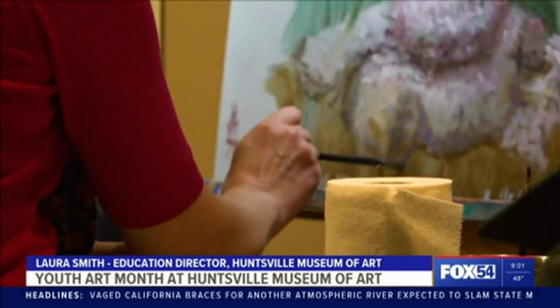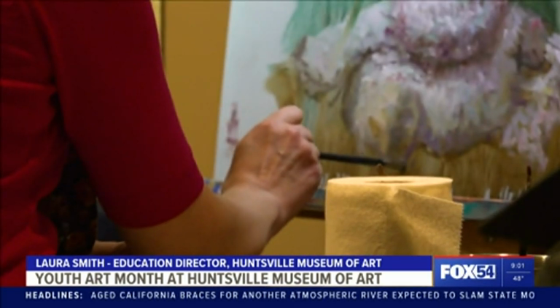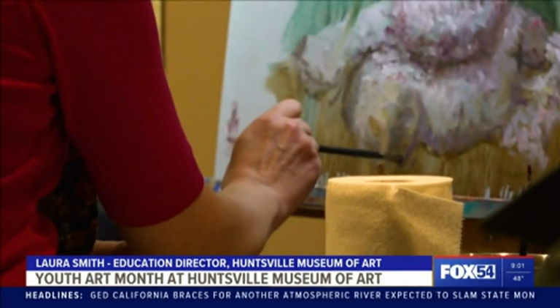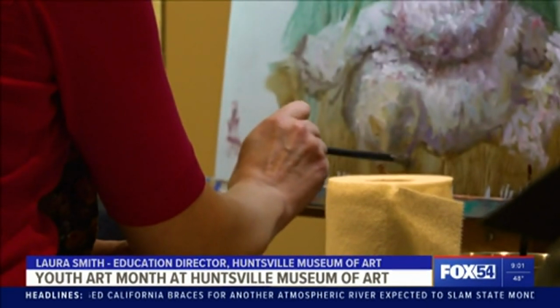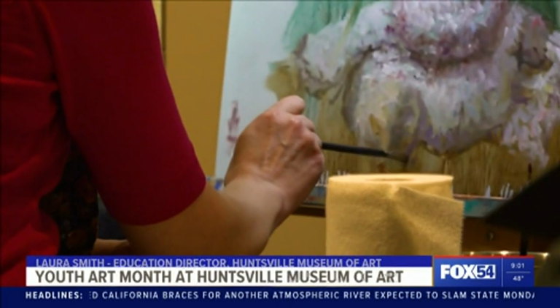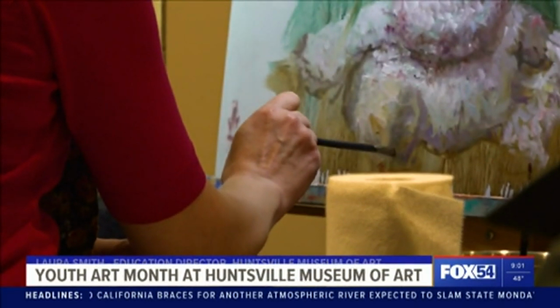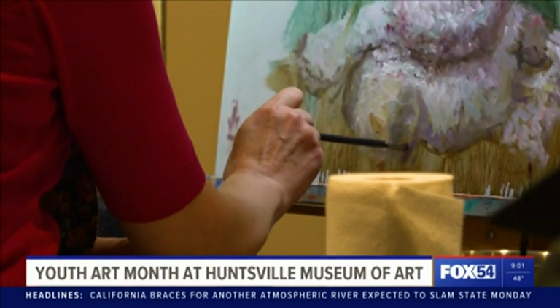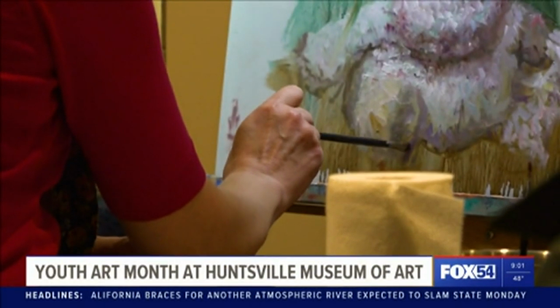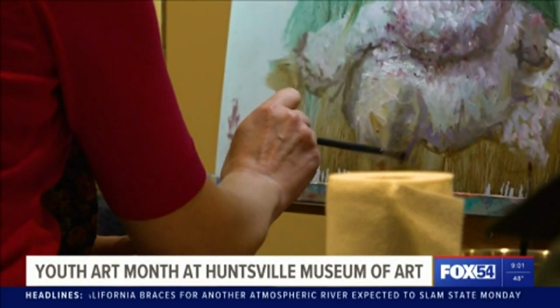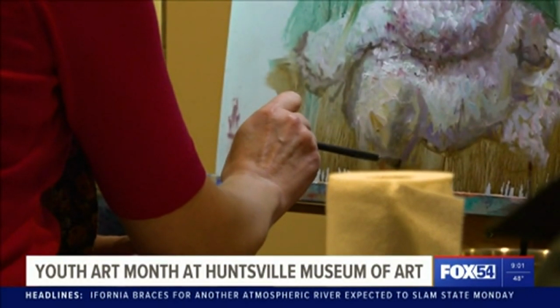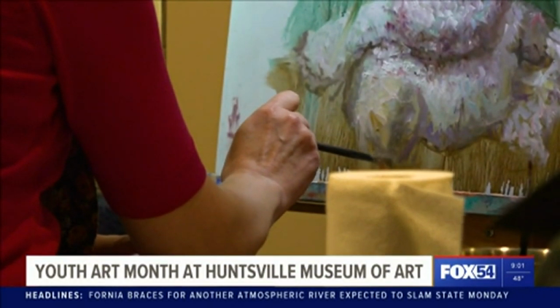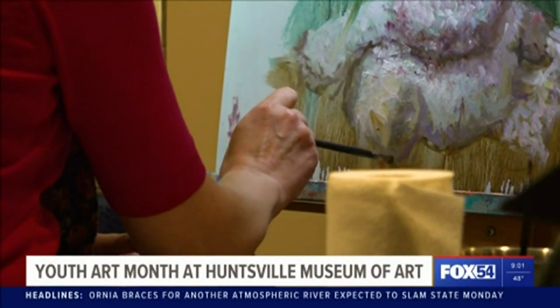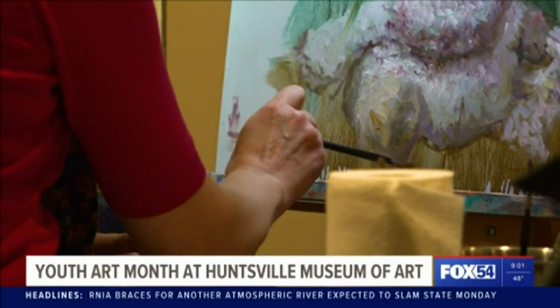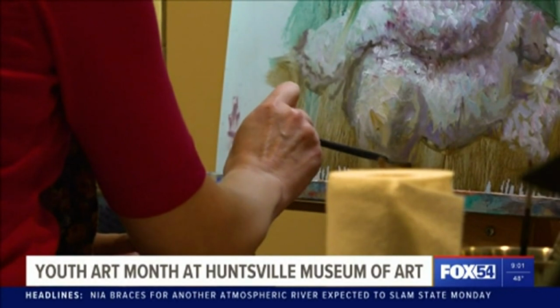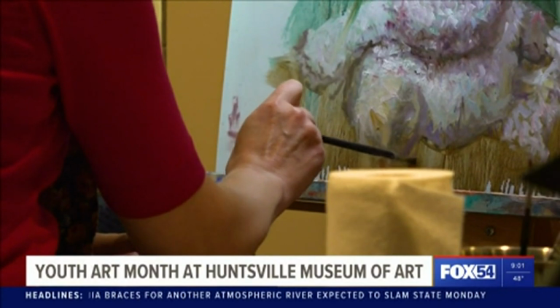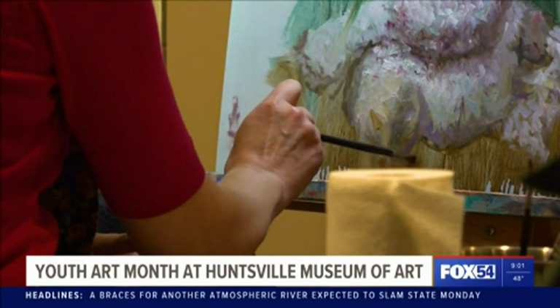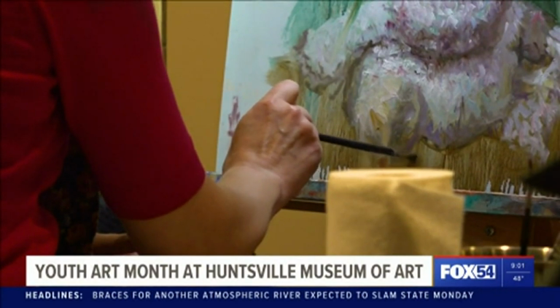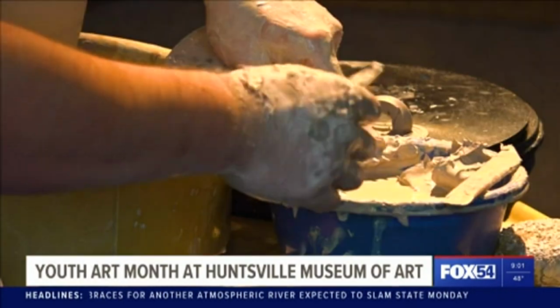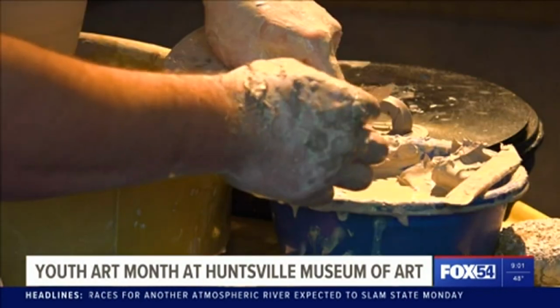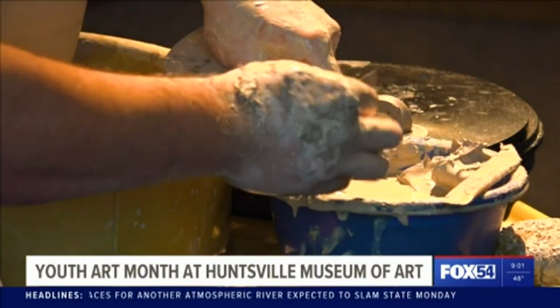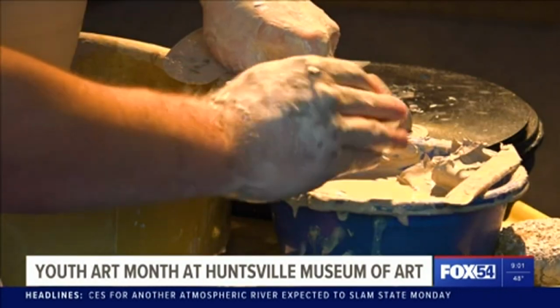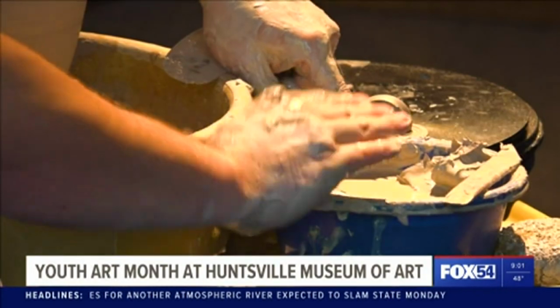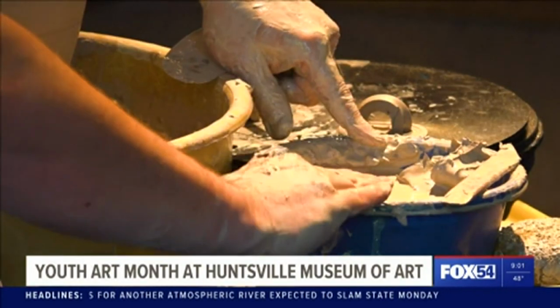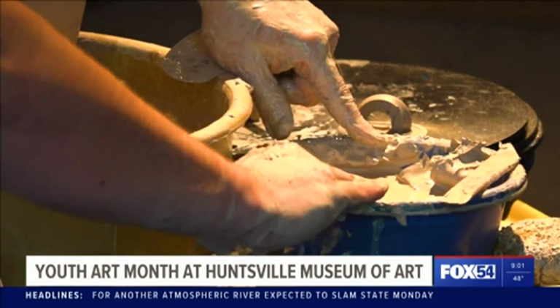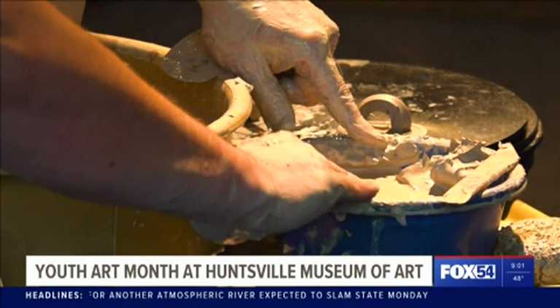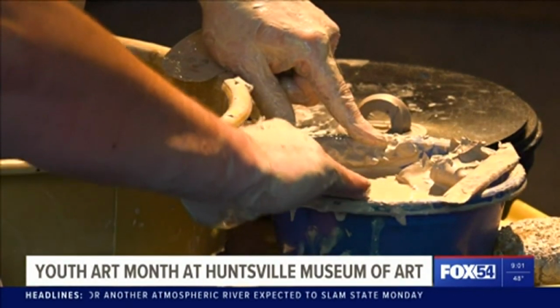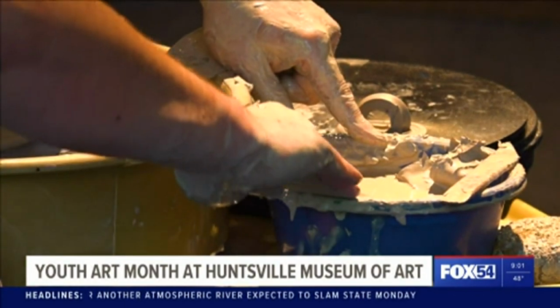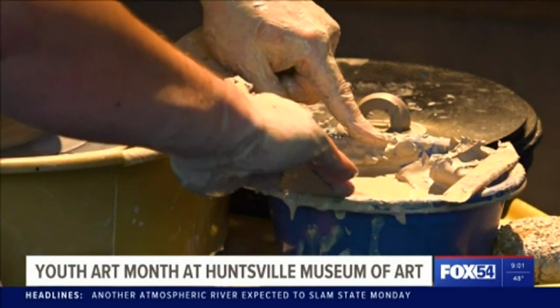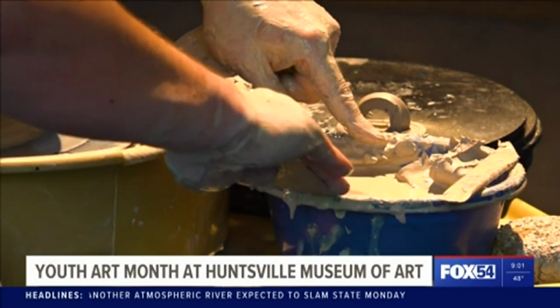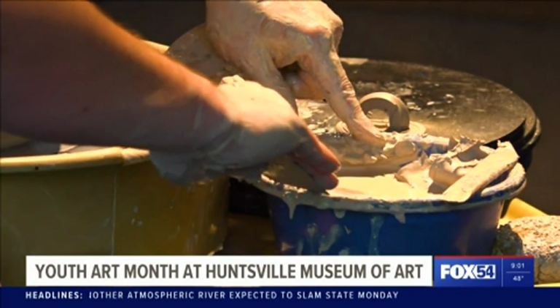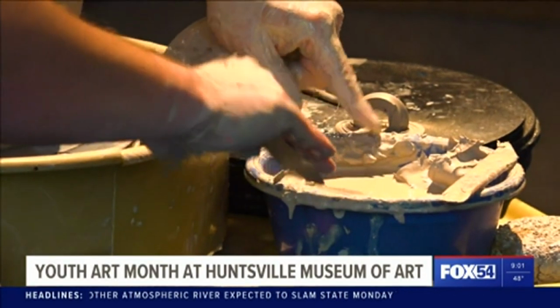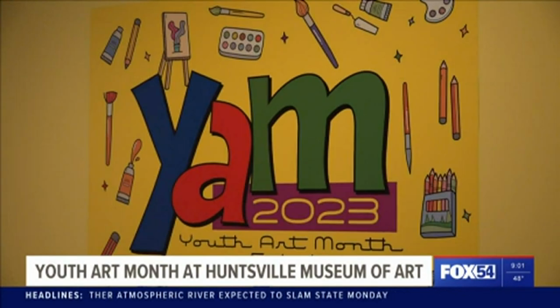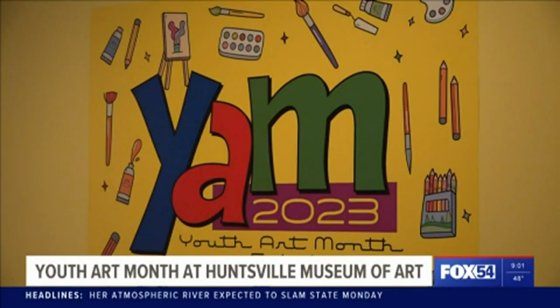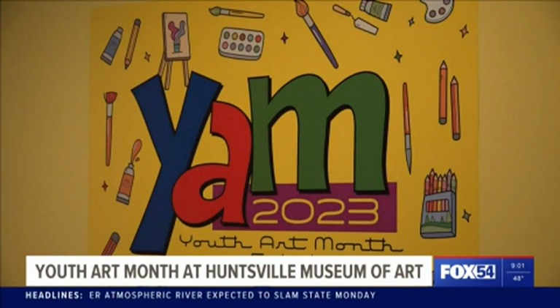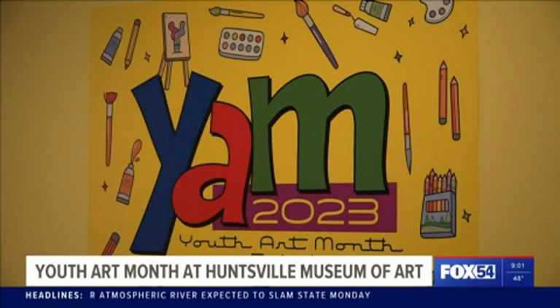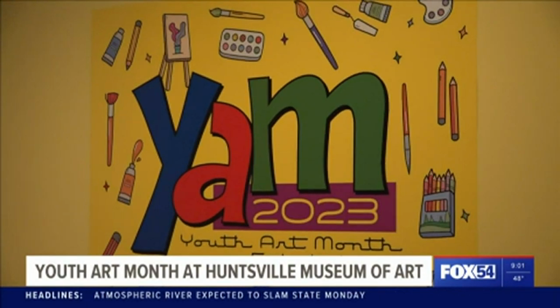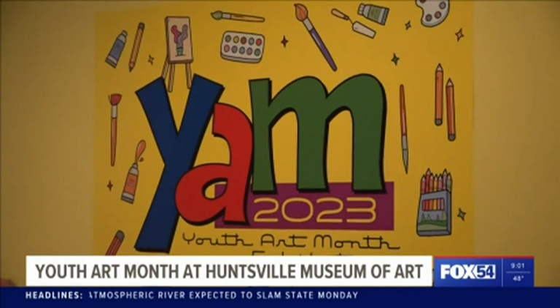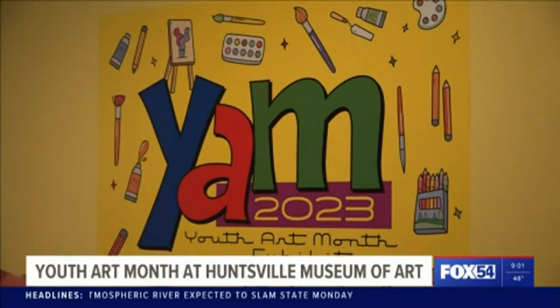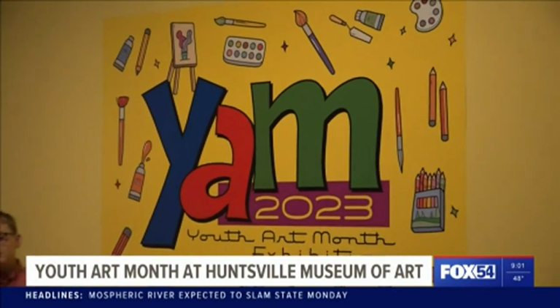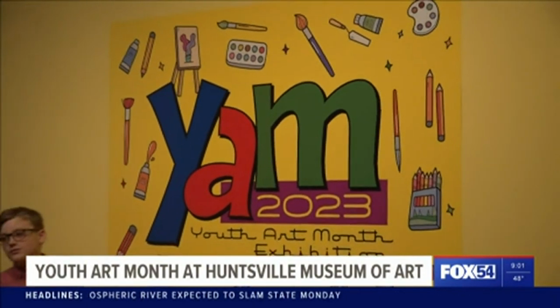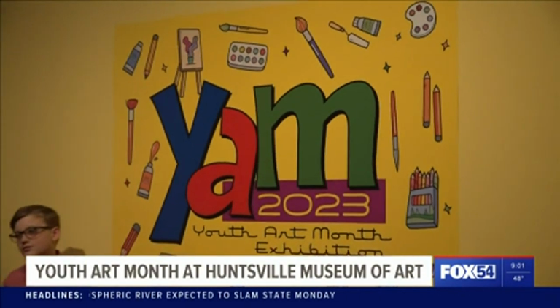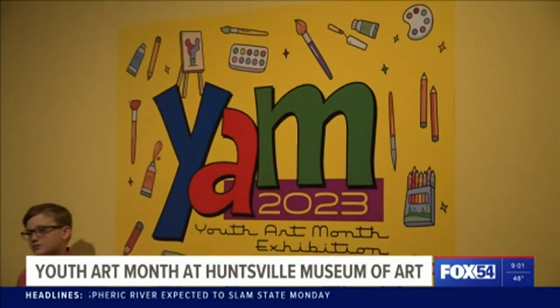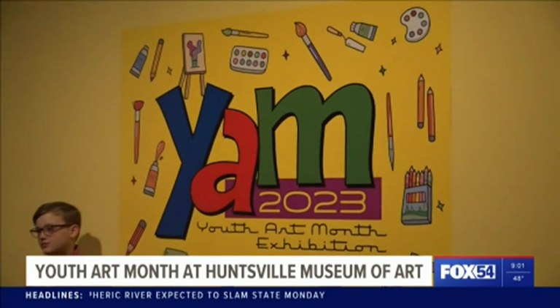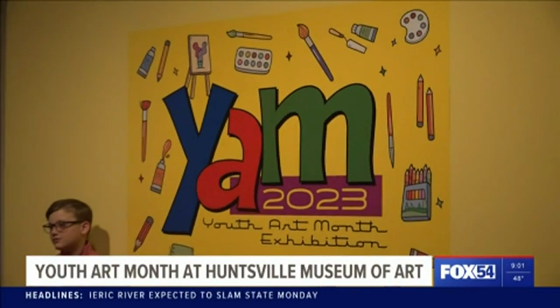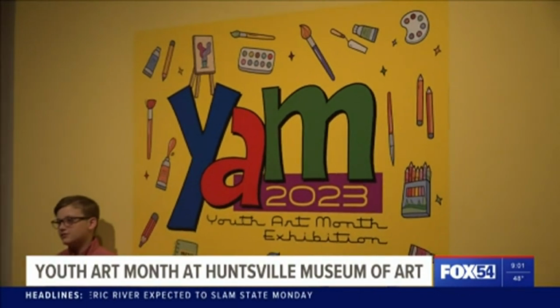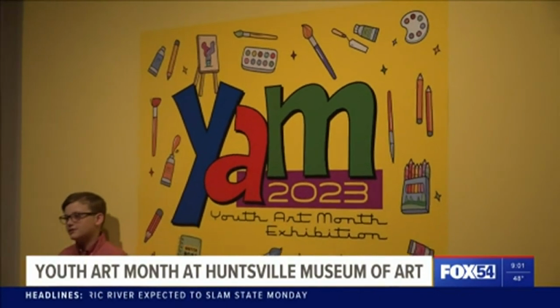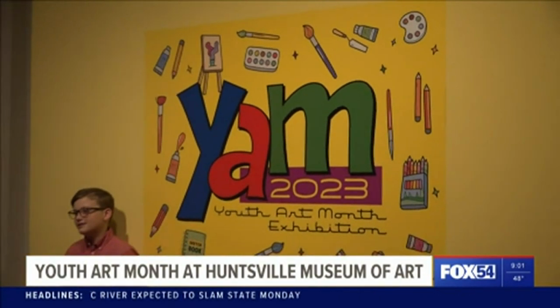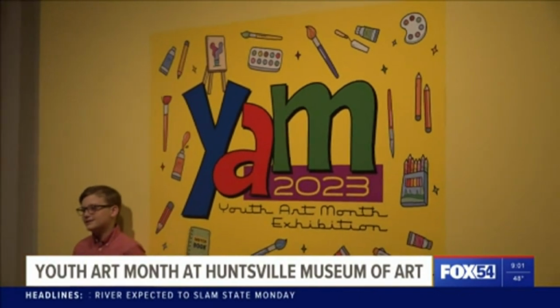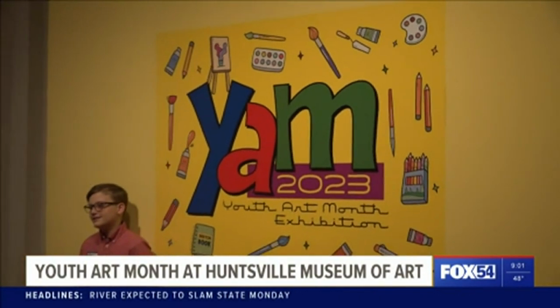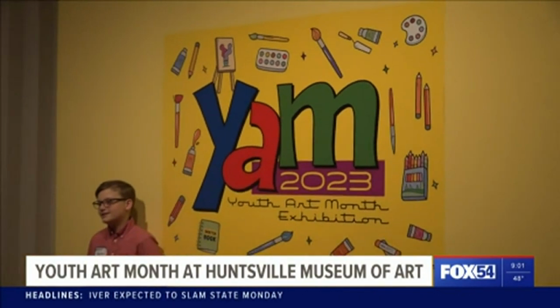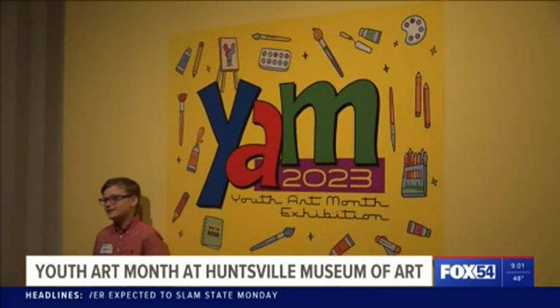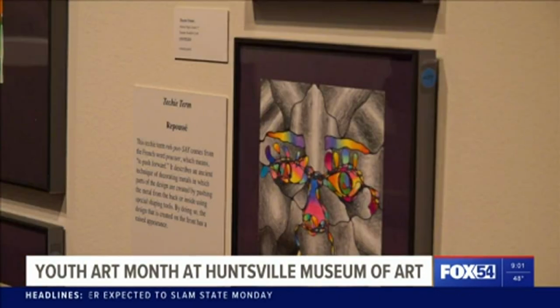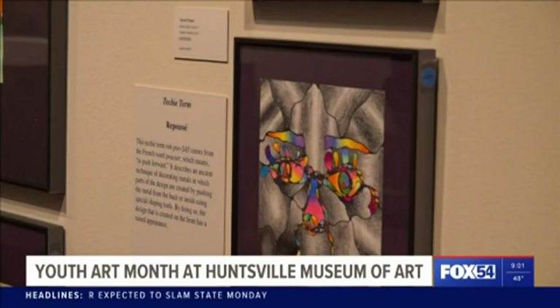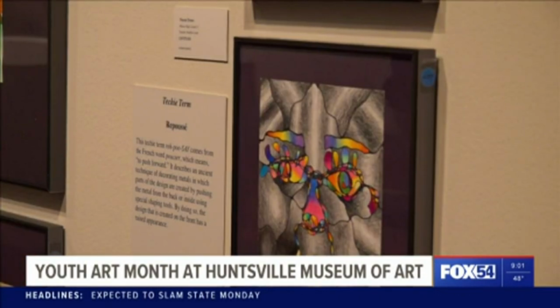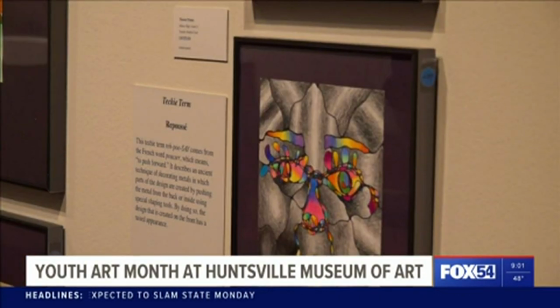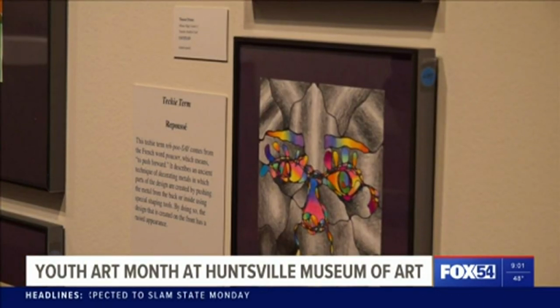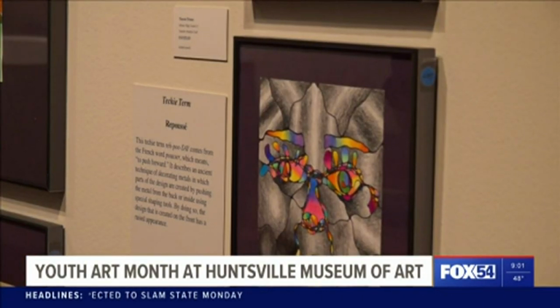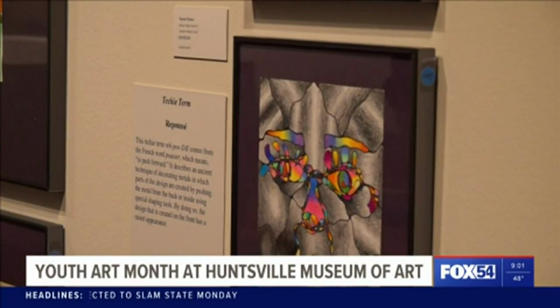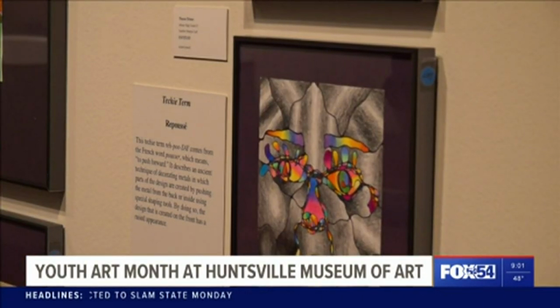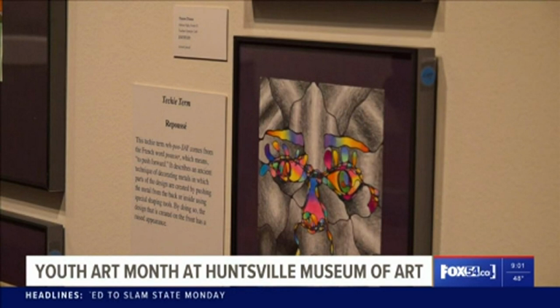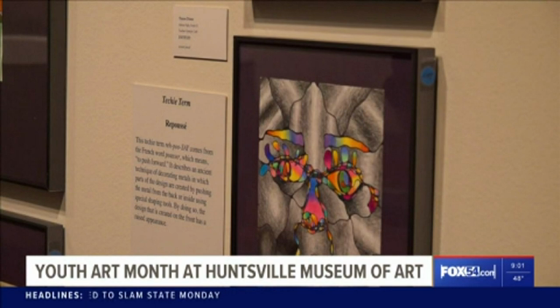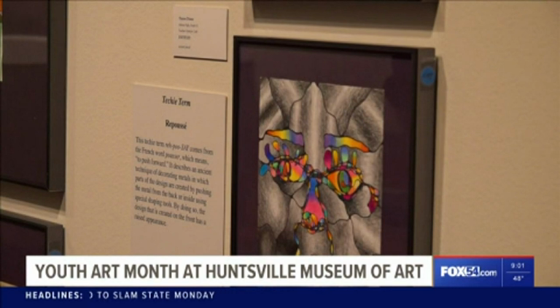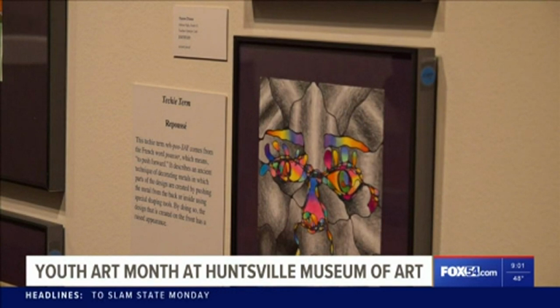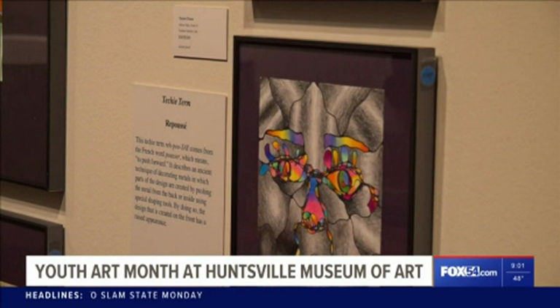Kindergarten through 12th grade art teachers from seven school districts across North Alabama select these outstanding pieces to be on display.